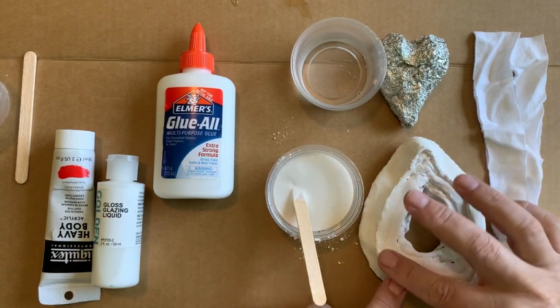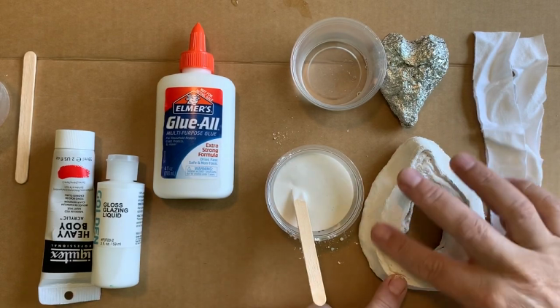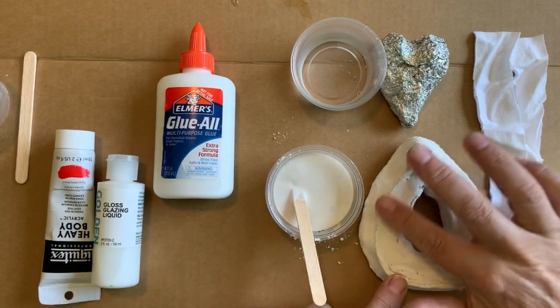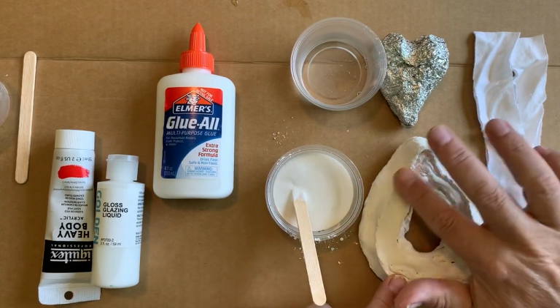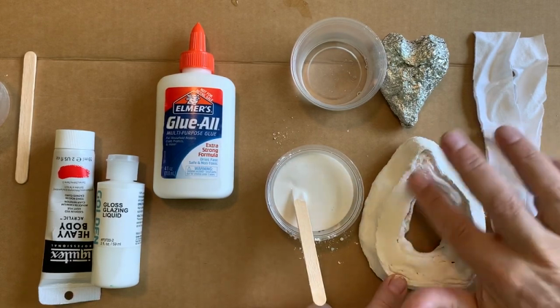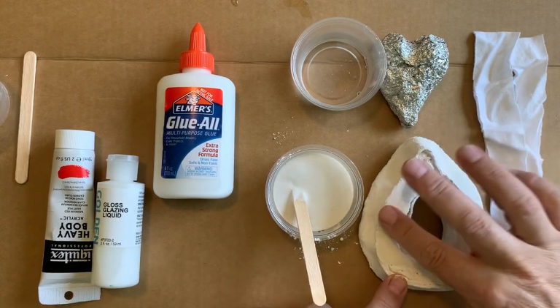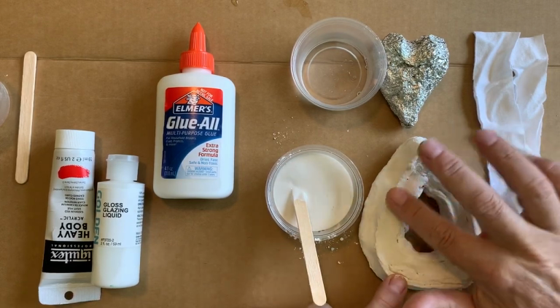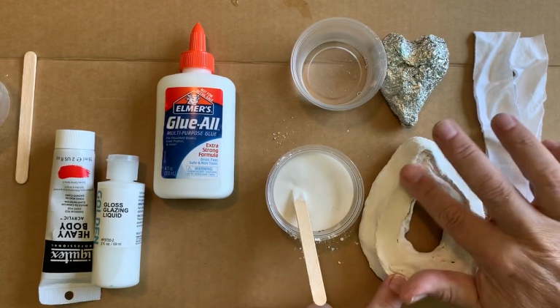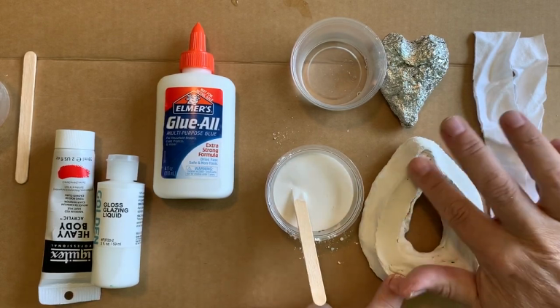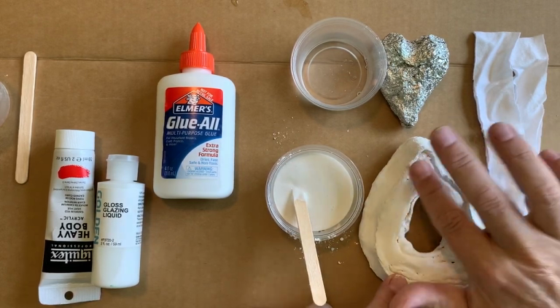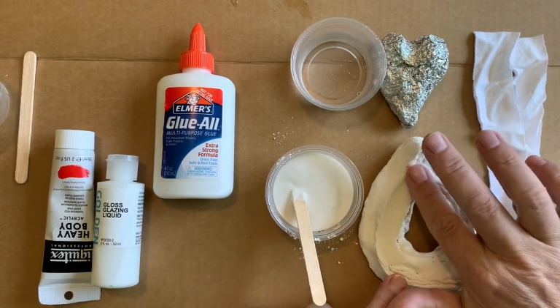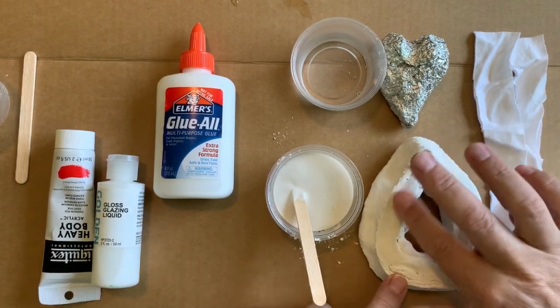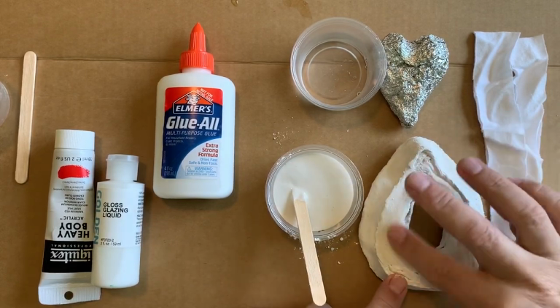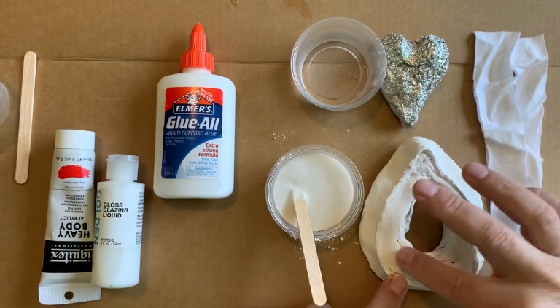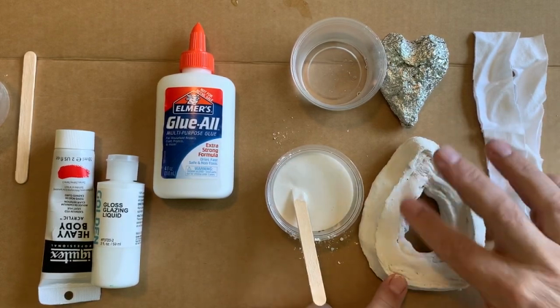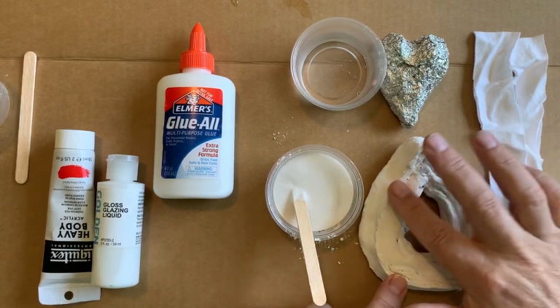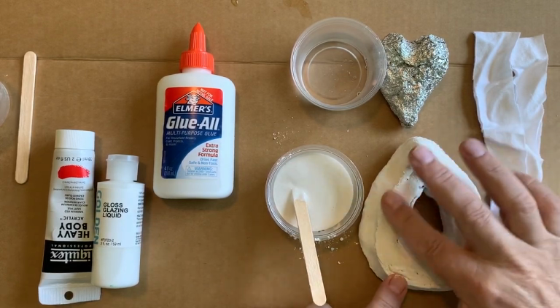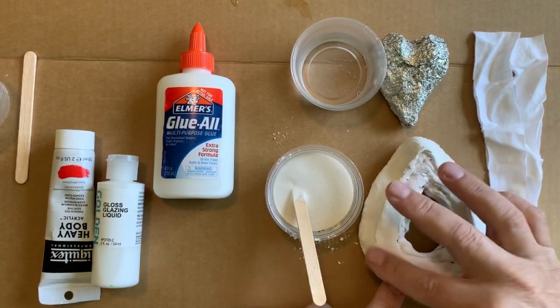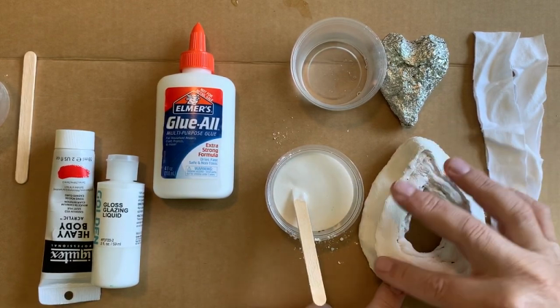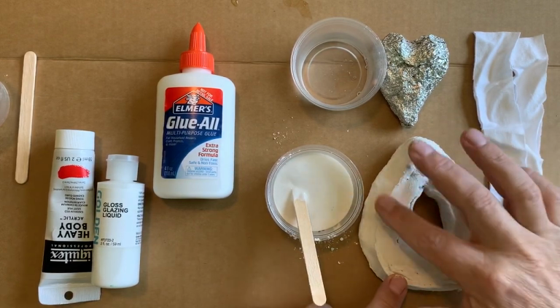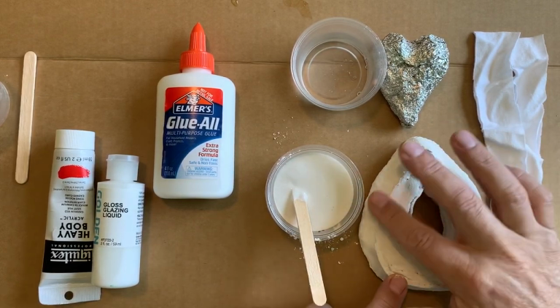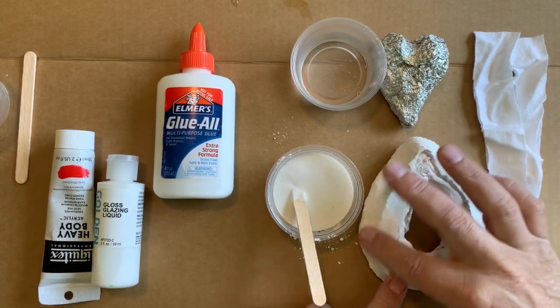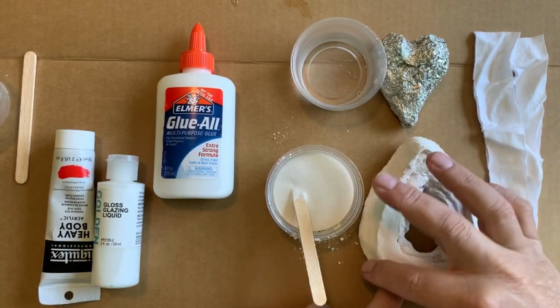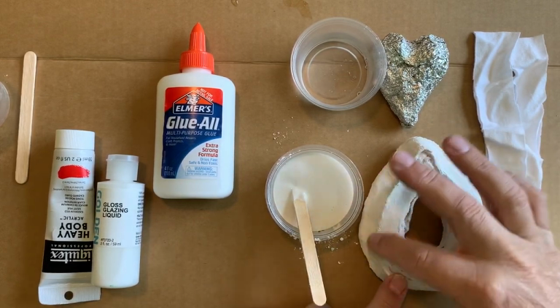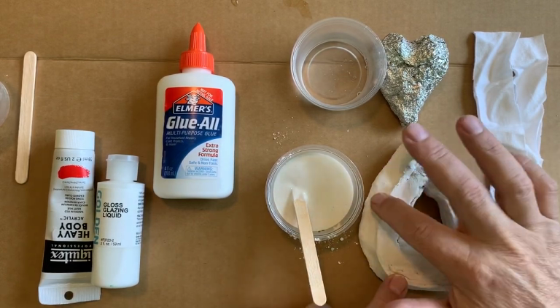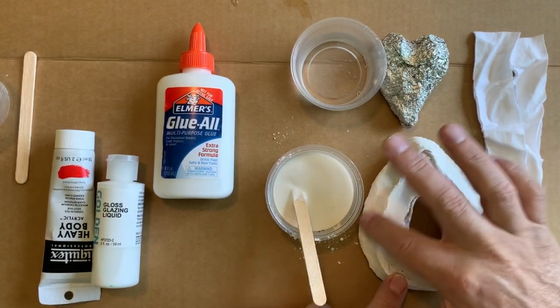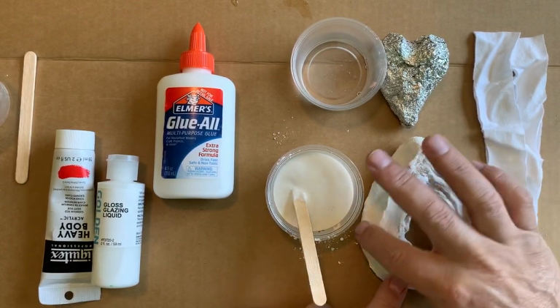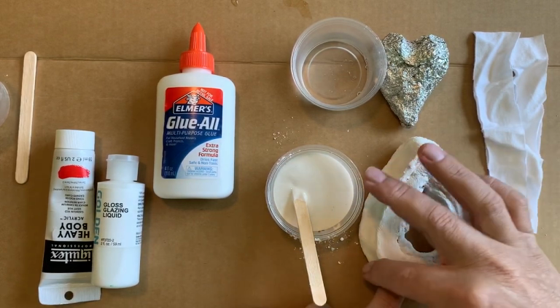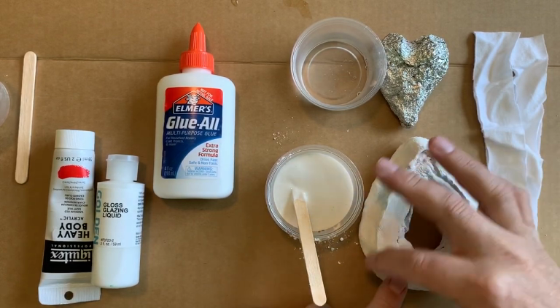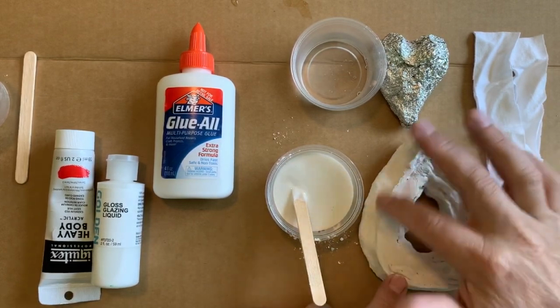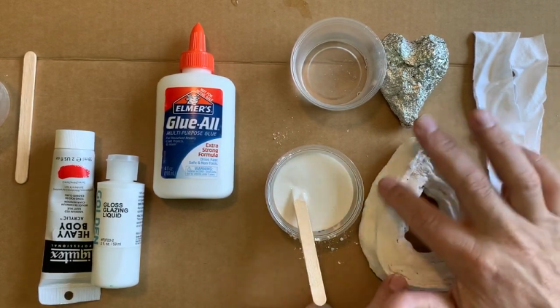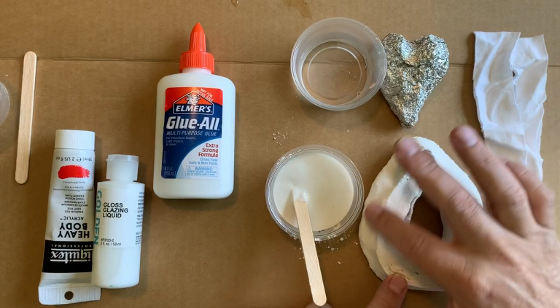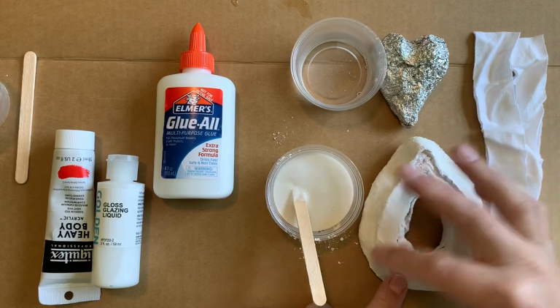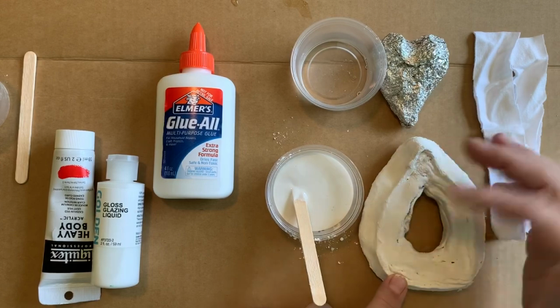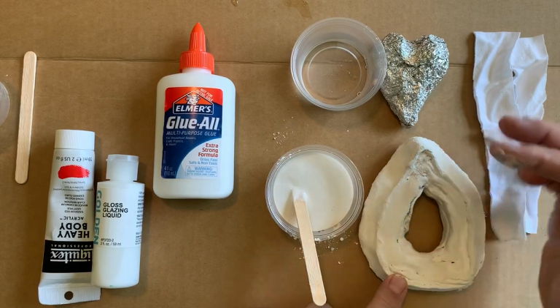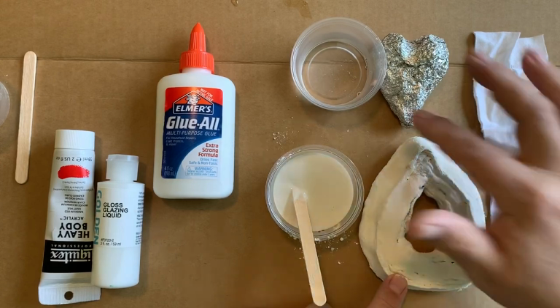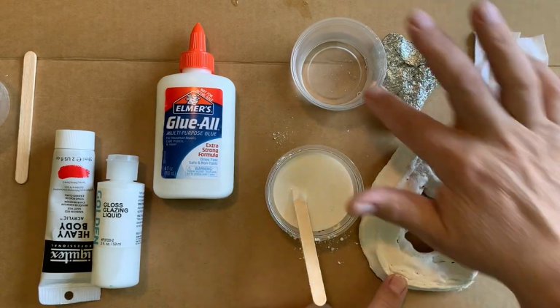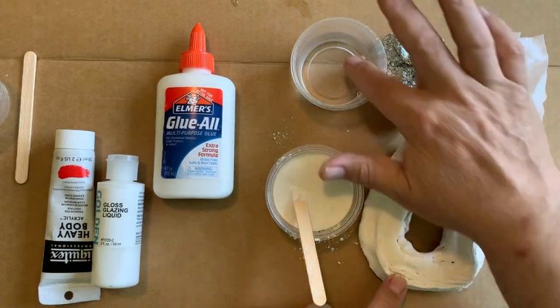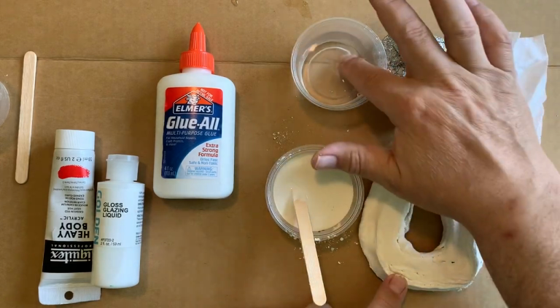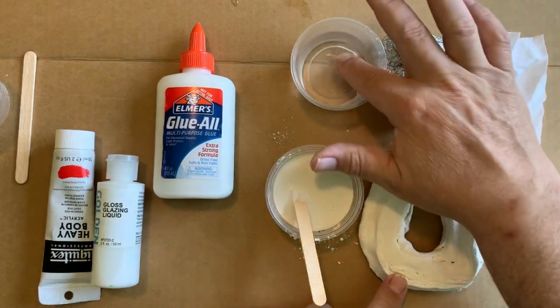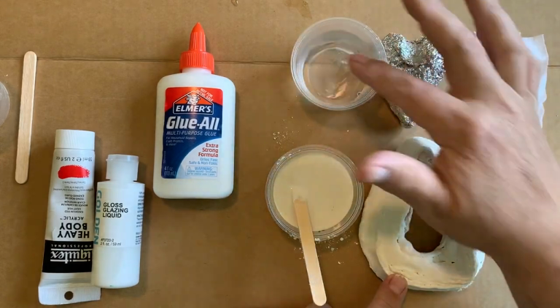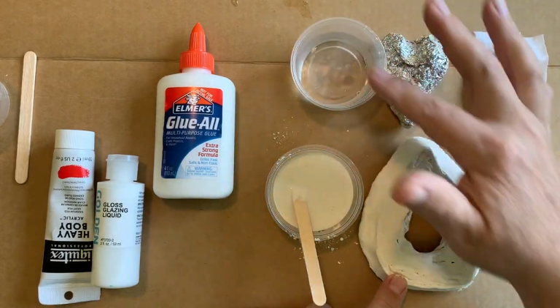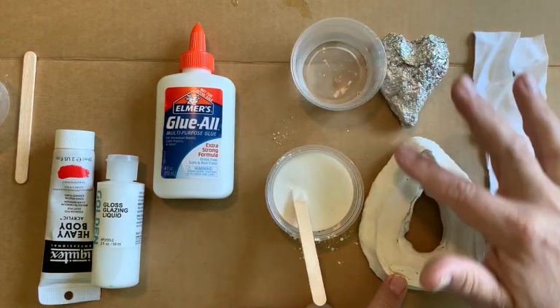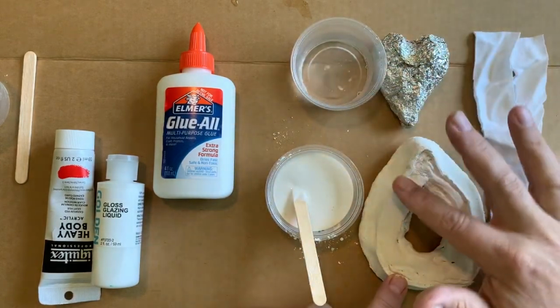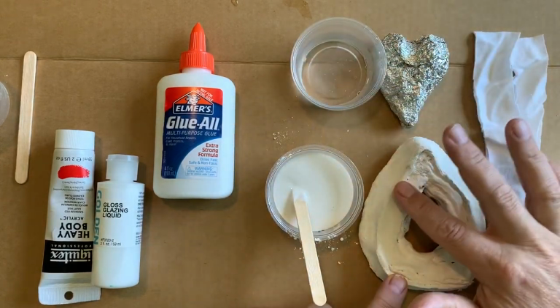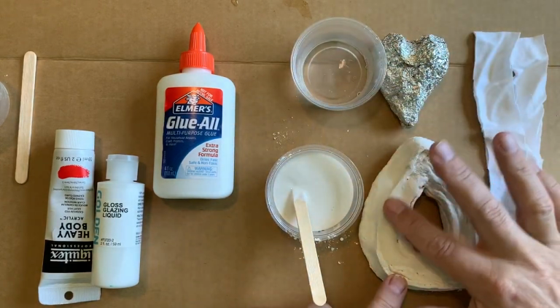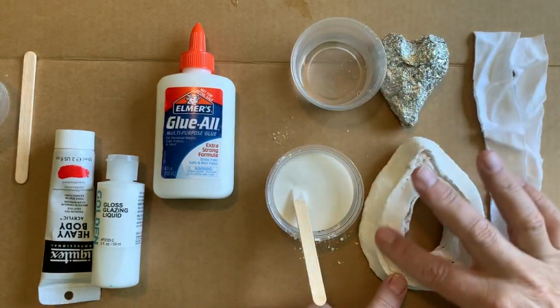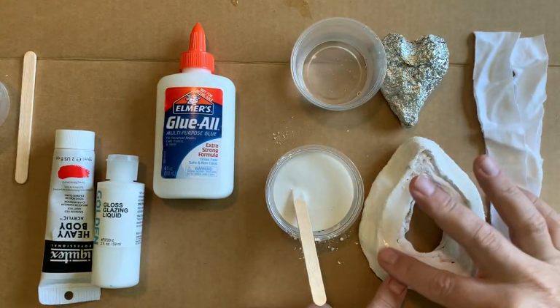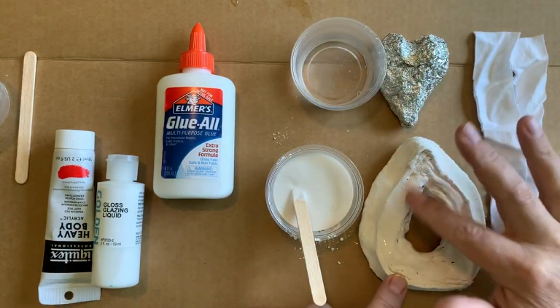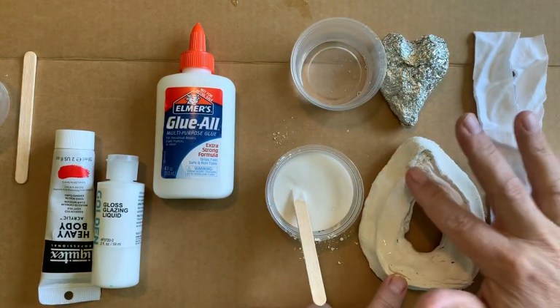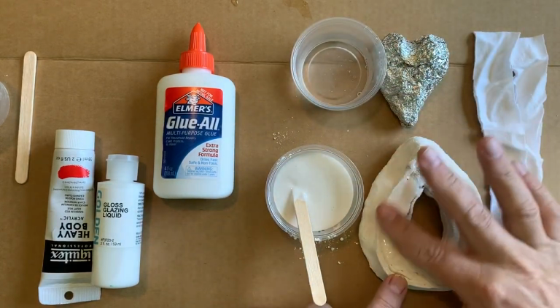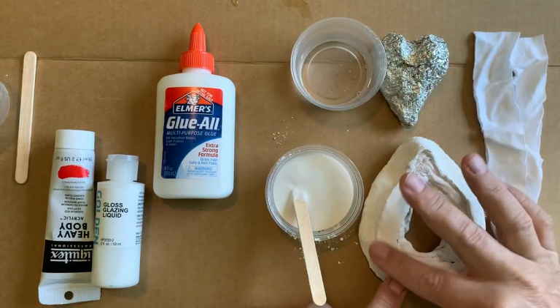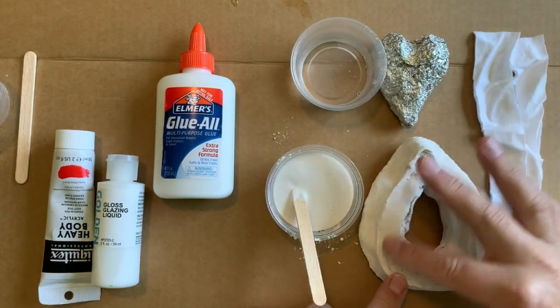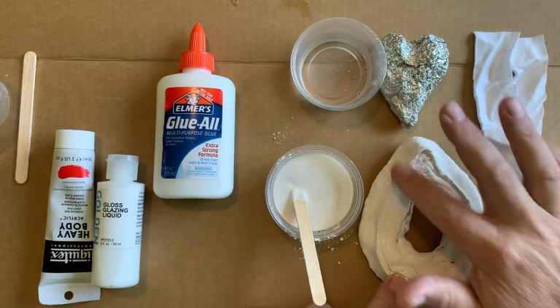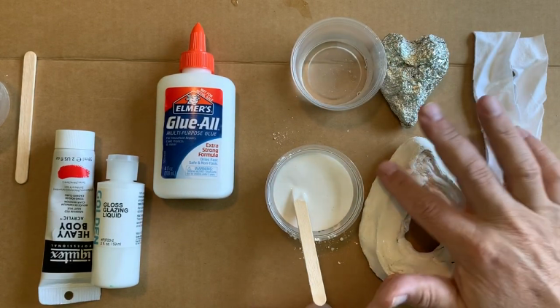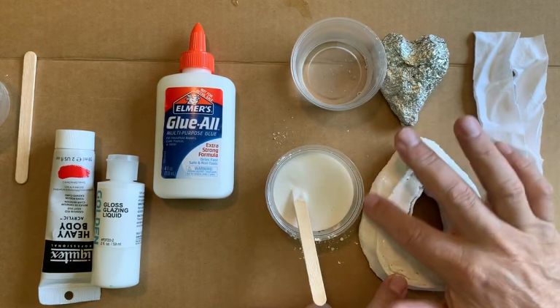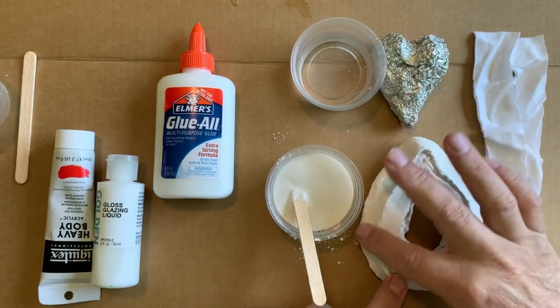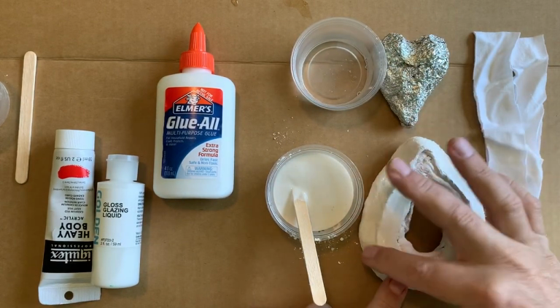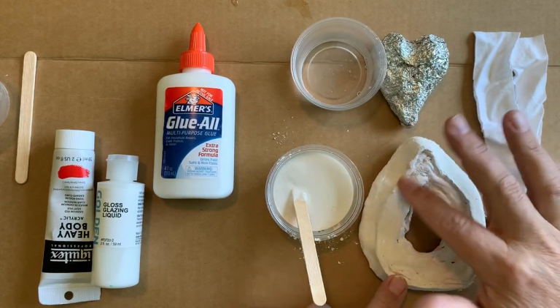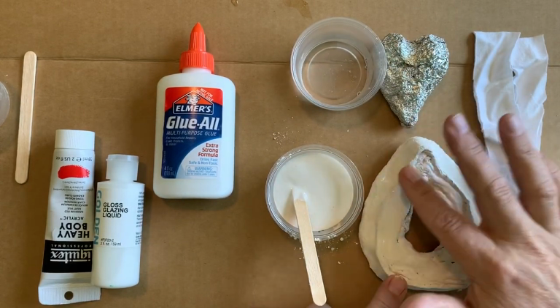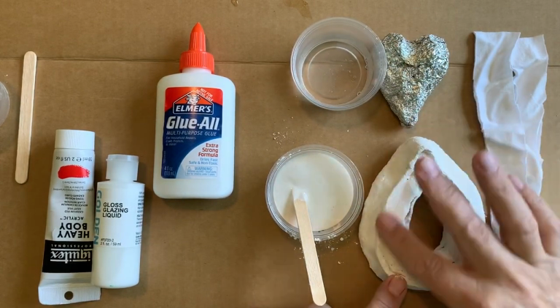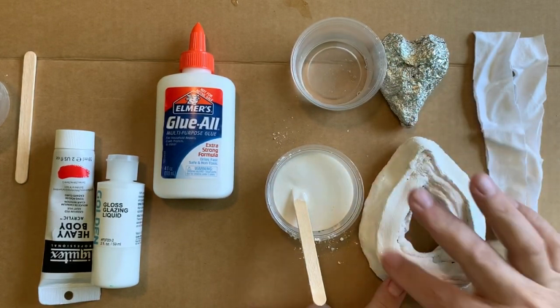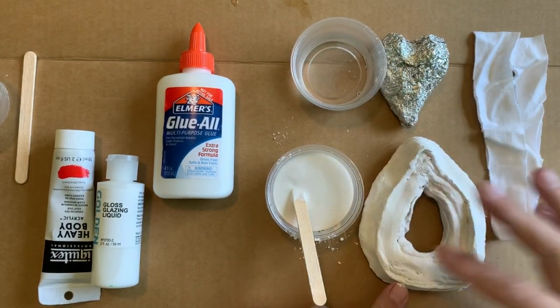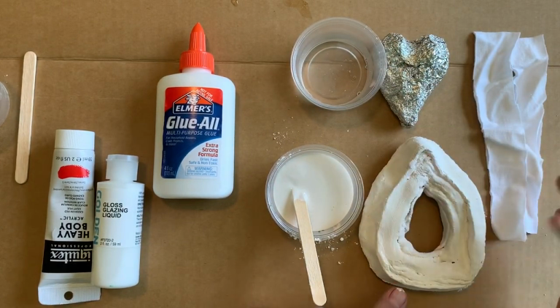Liquid plaster is a great way to add a top coat, and using a wet finger is a great way to smooth it.